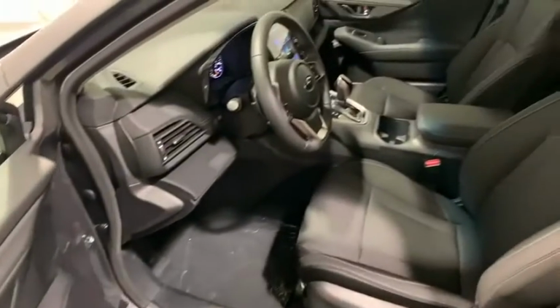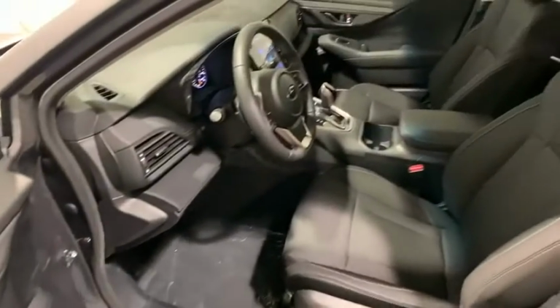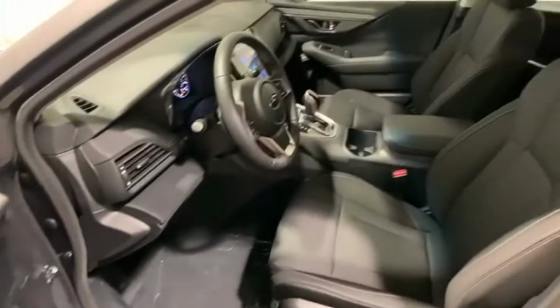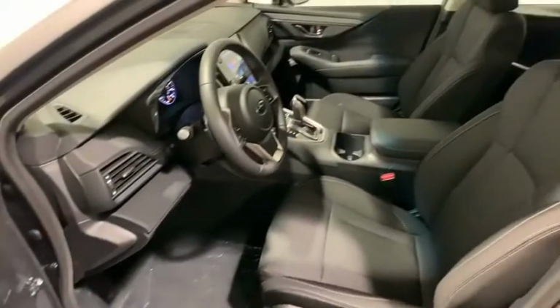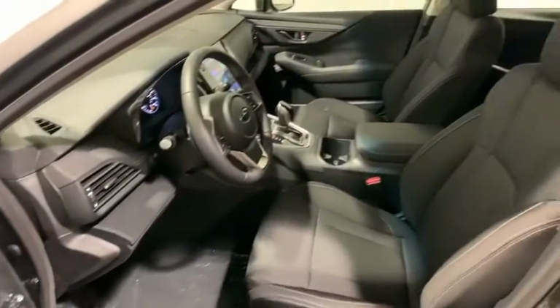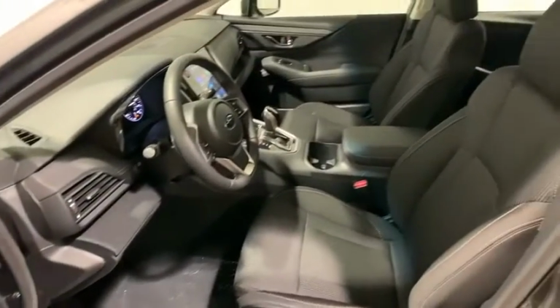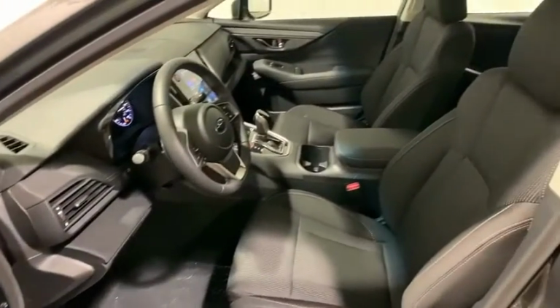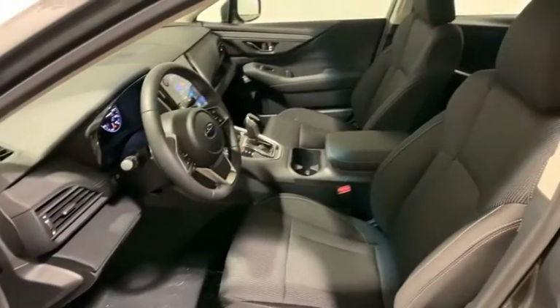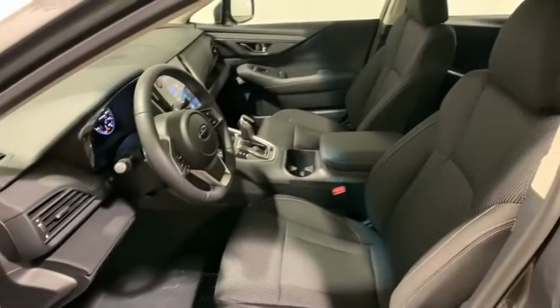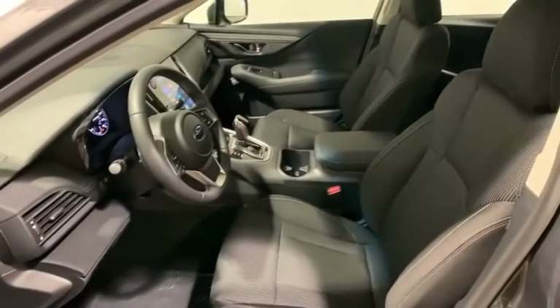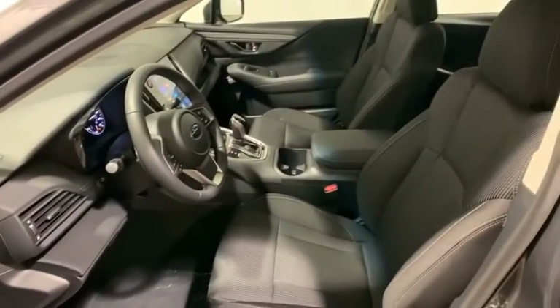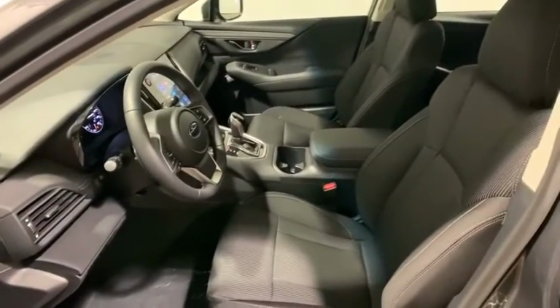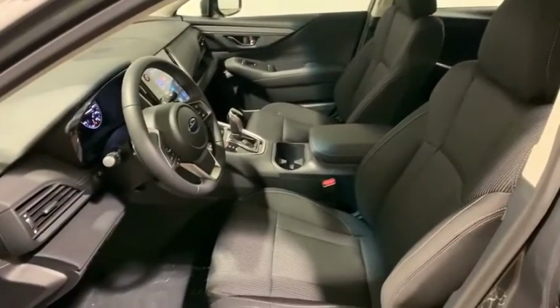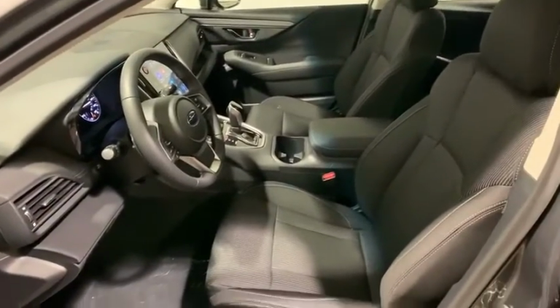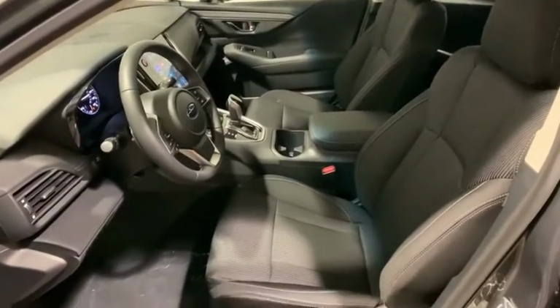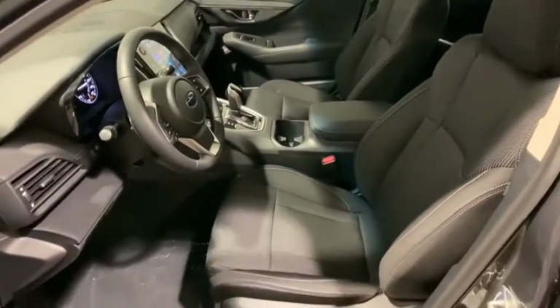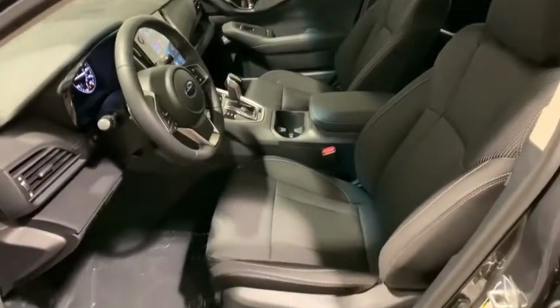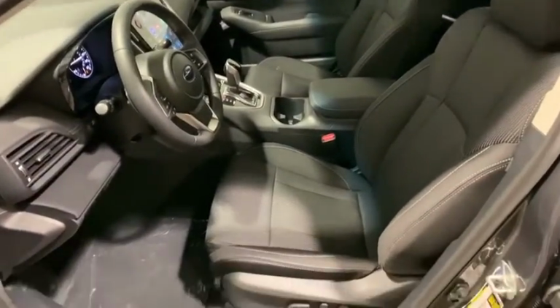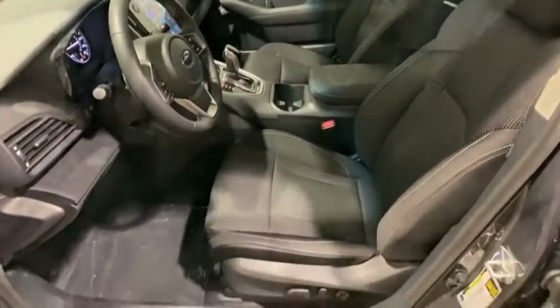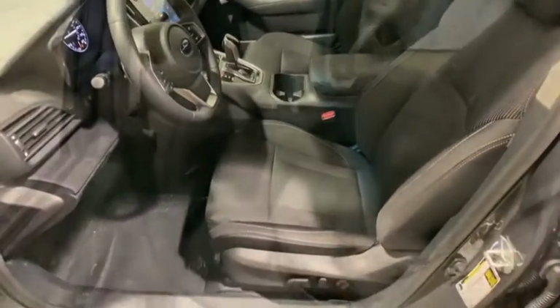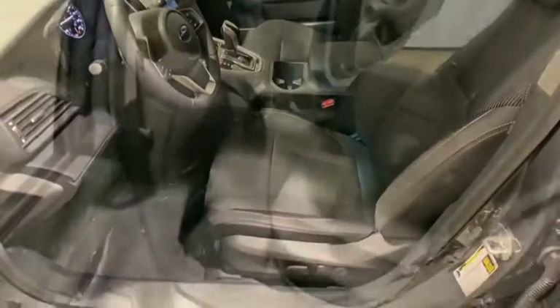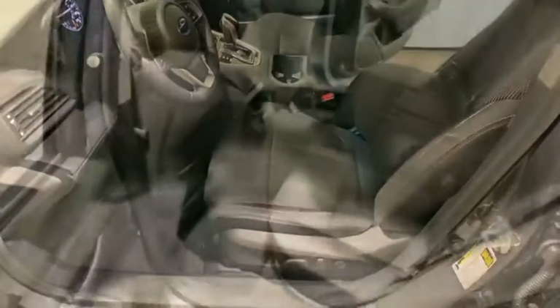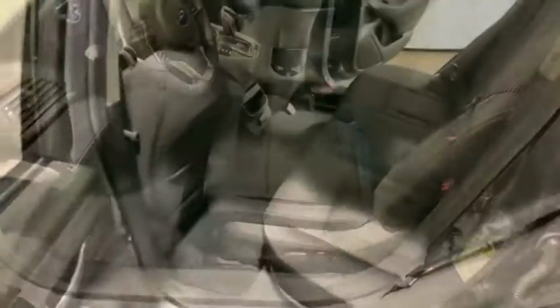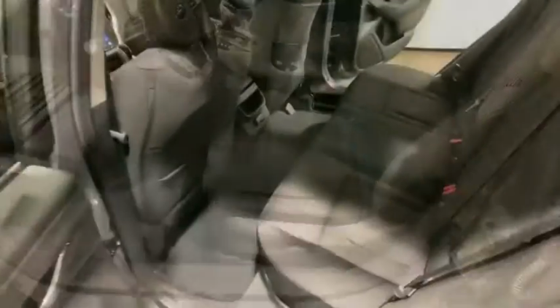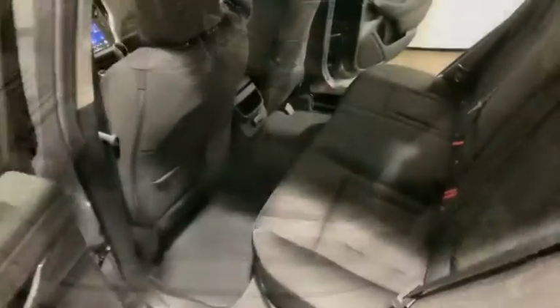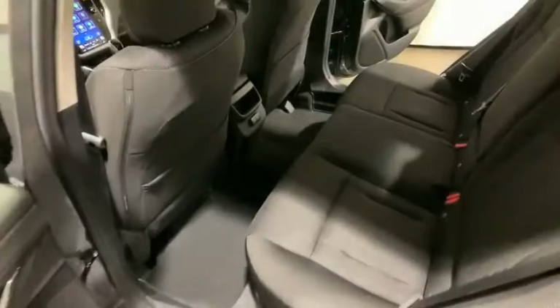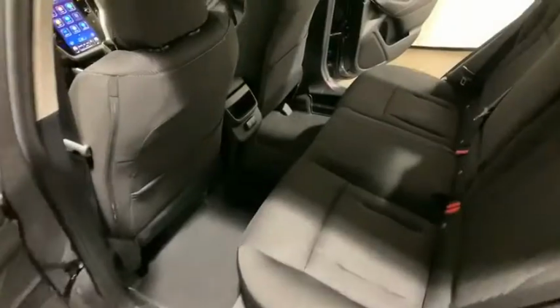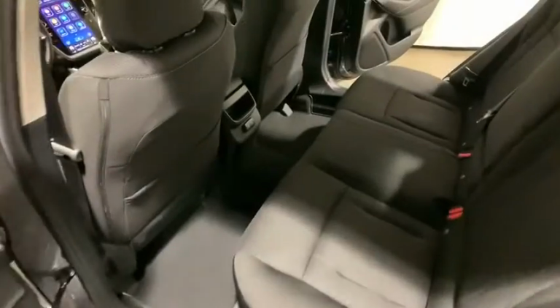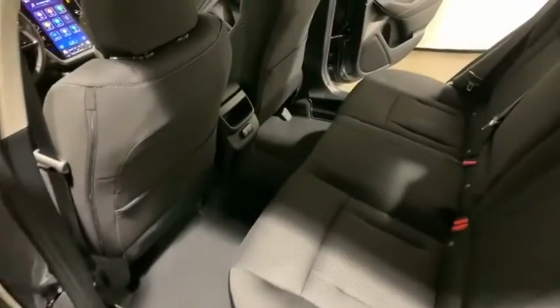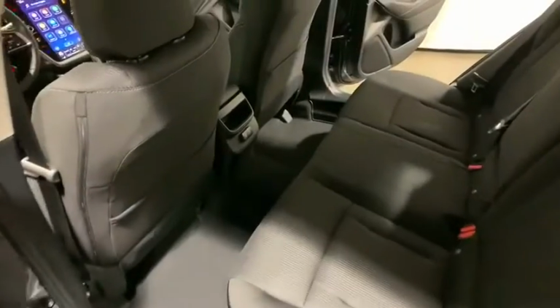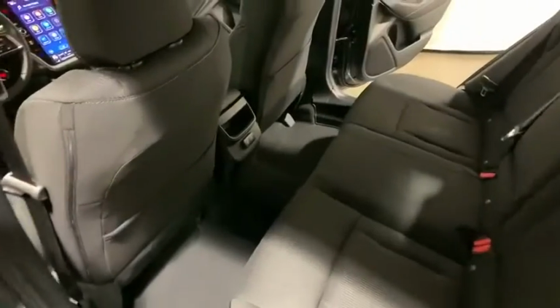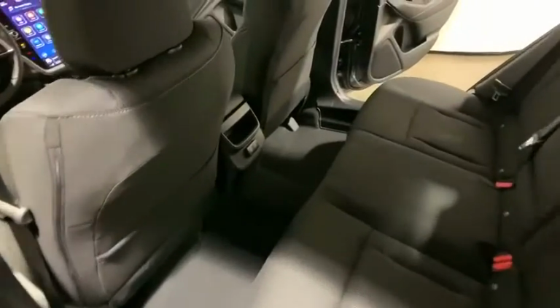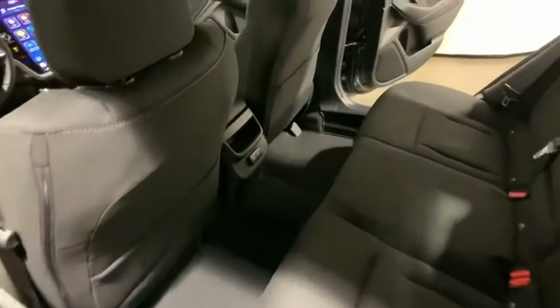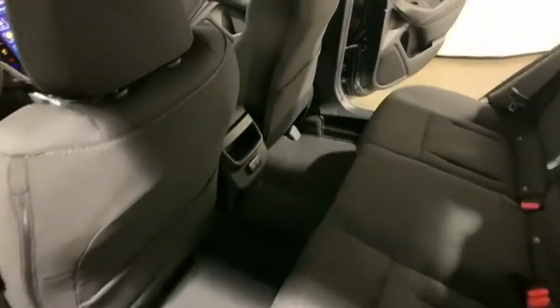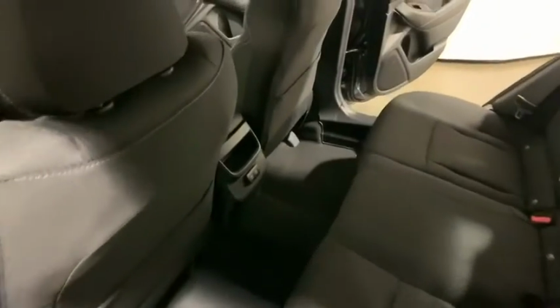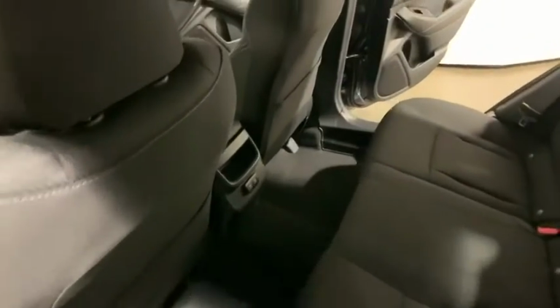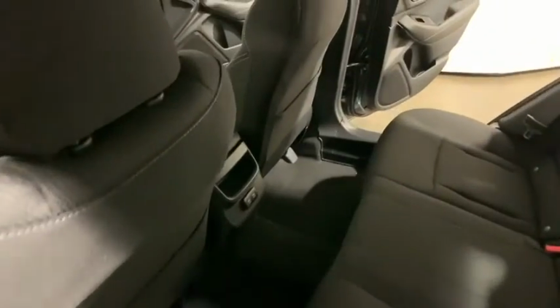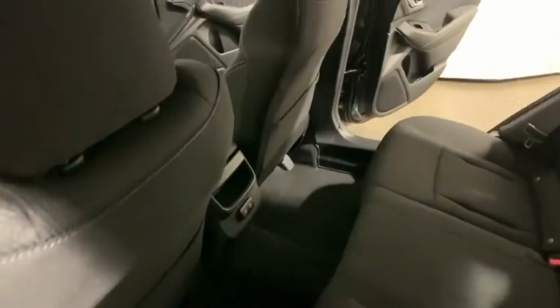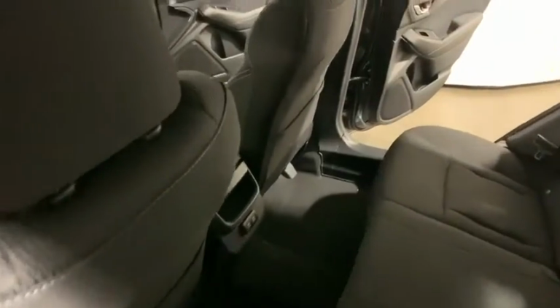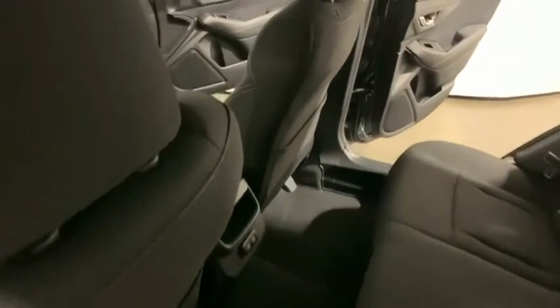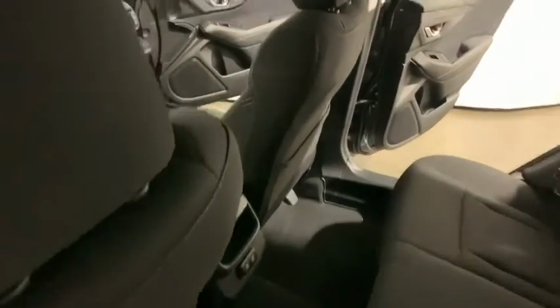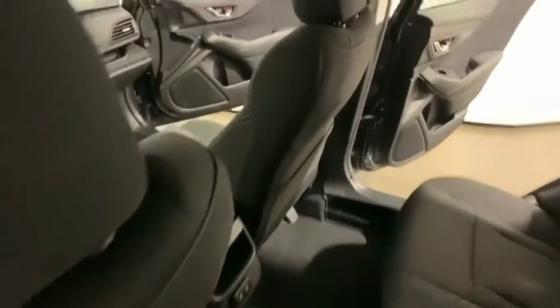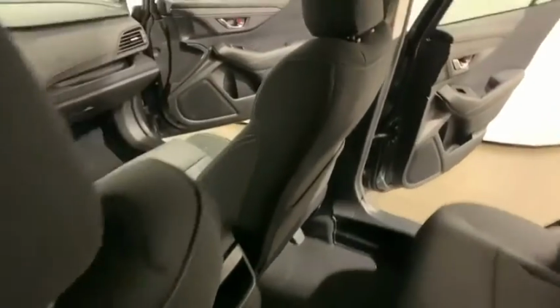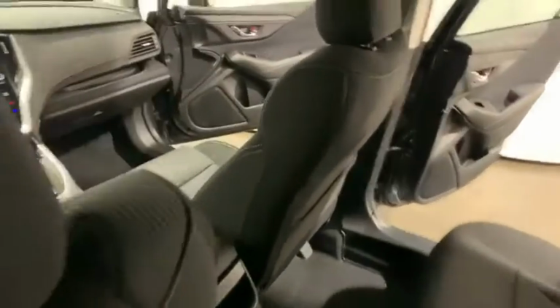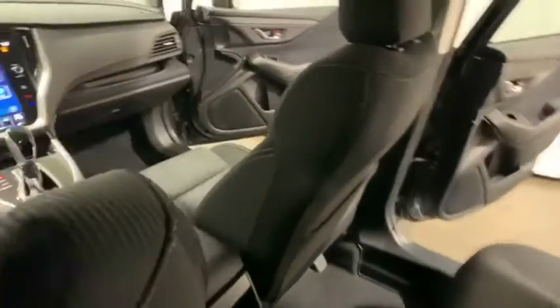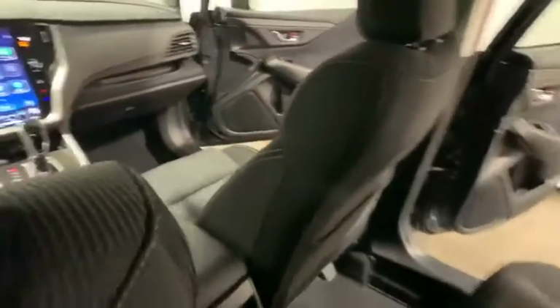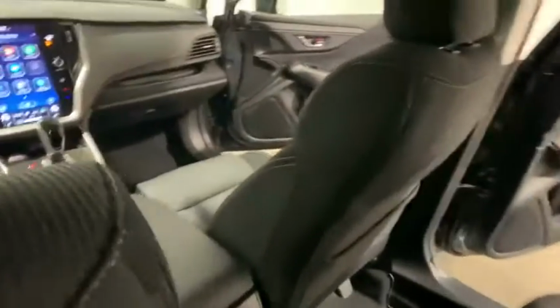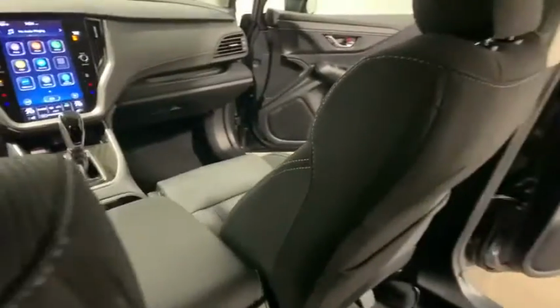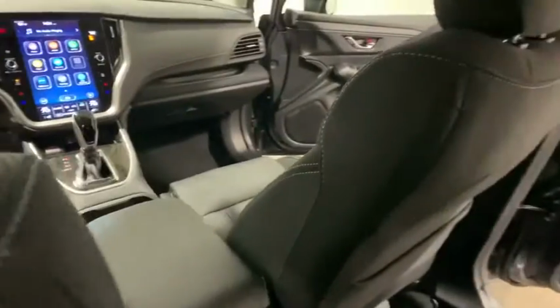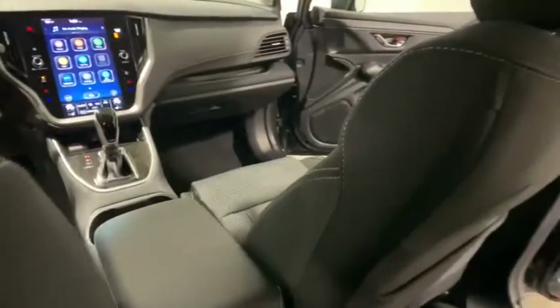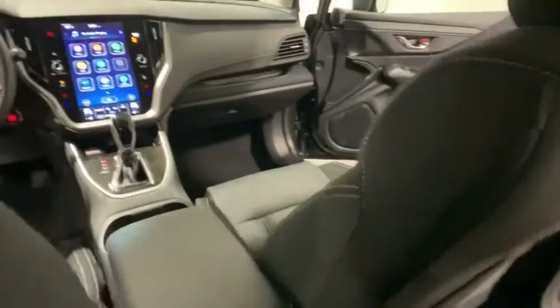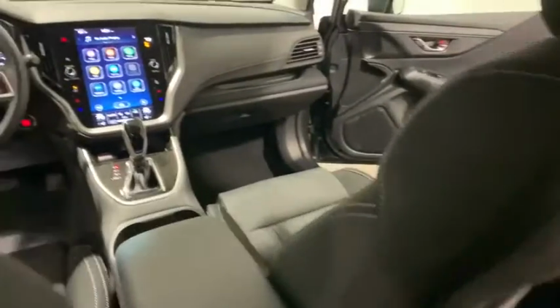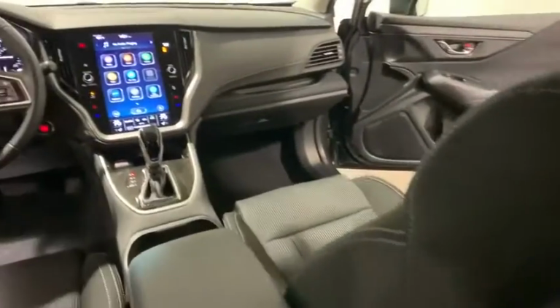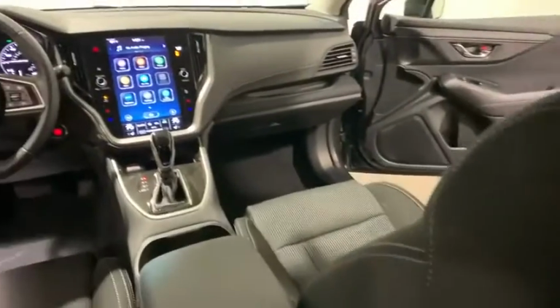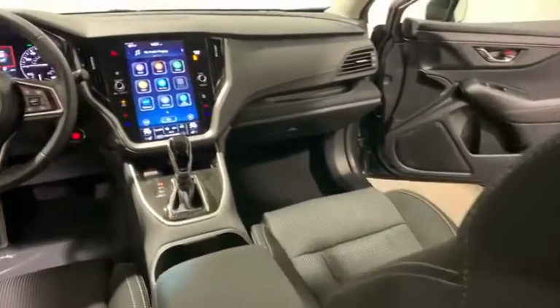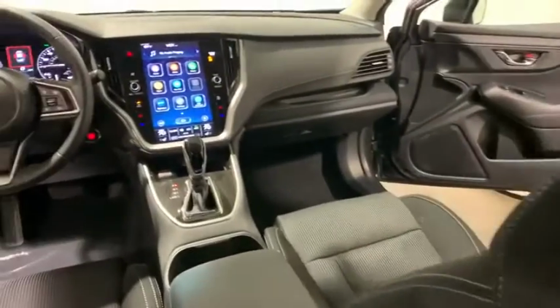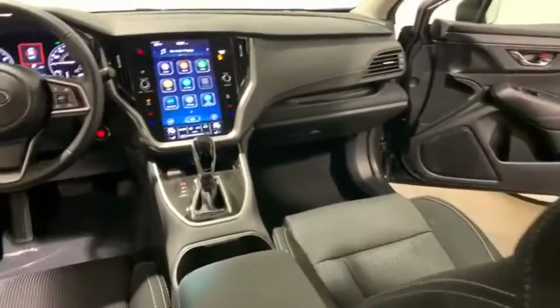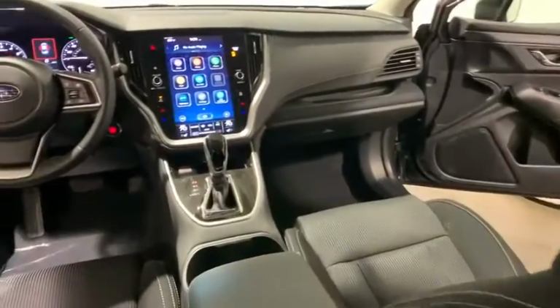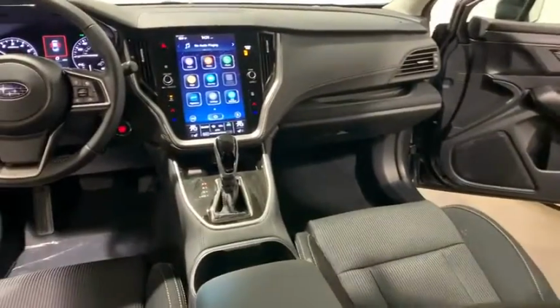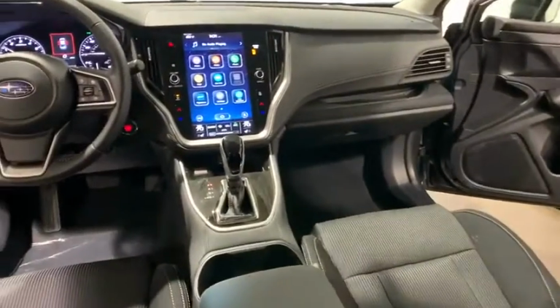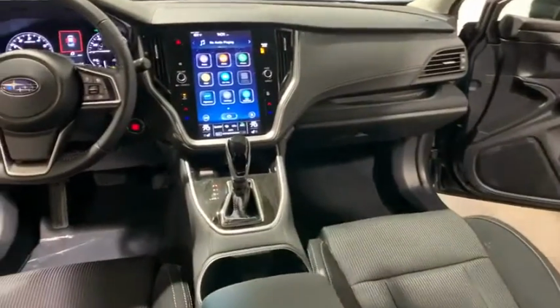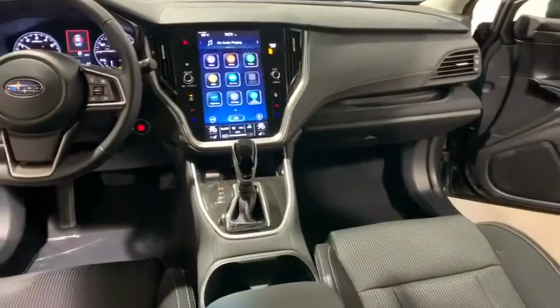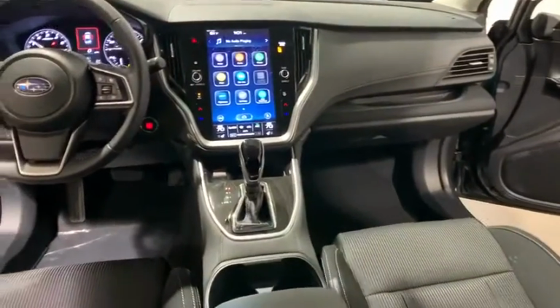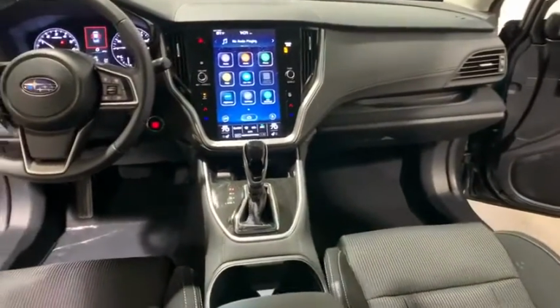Heated front seats, tachometer, brake assist, overhead console, panic alarm, remote keyless entry, cloth upholstery.